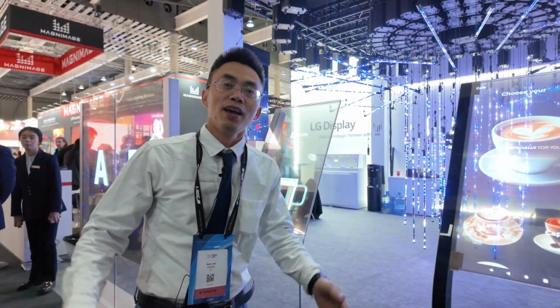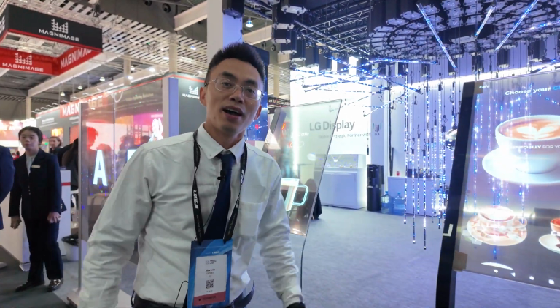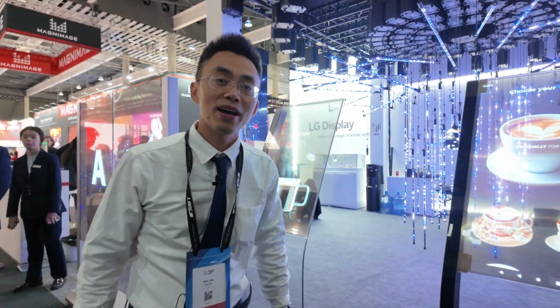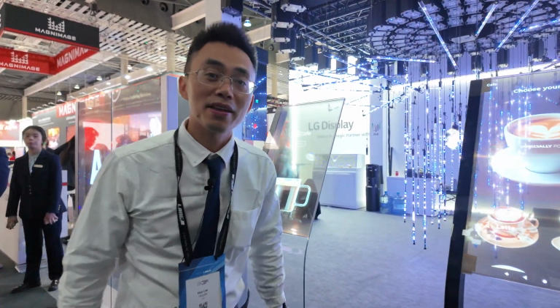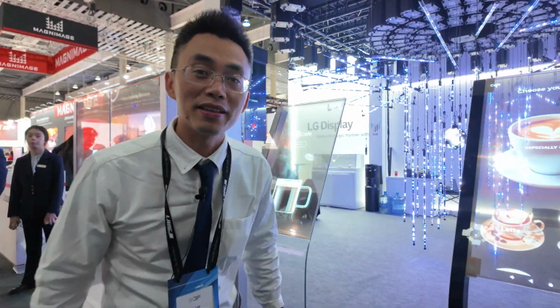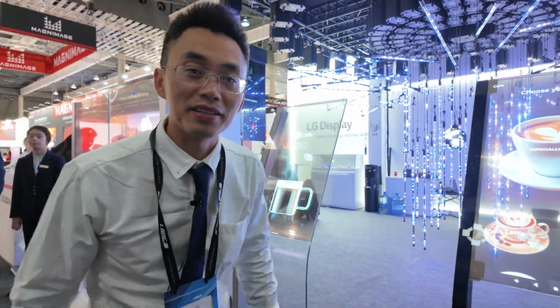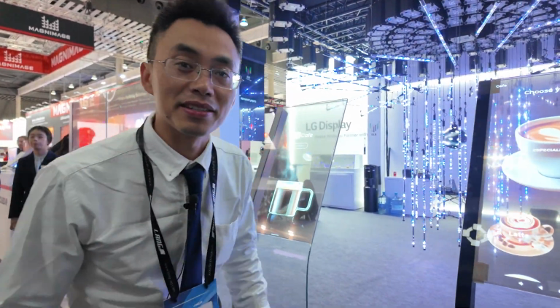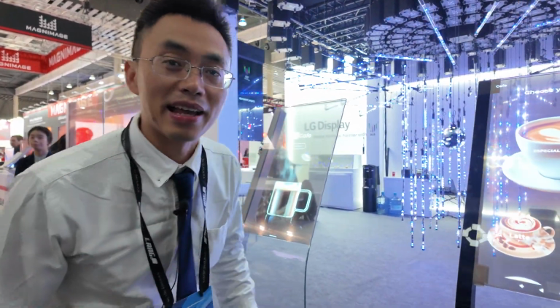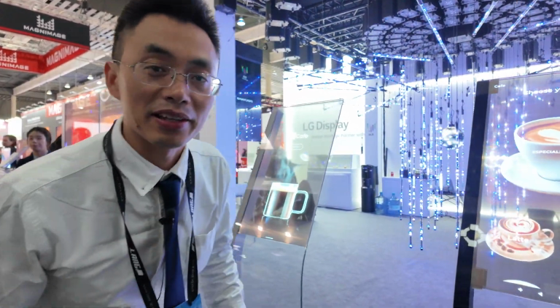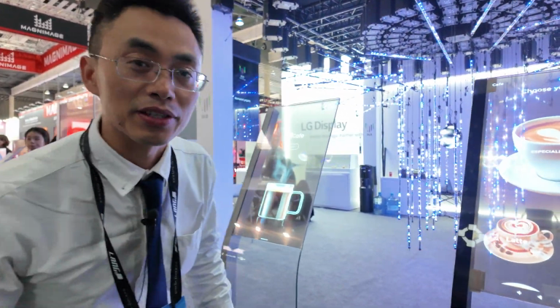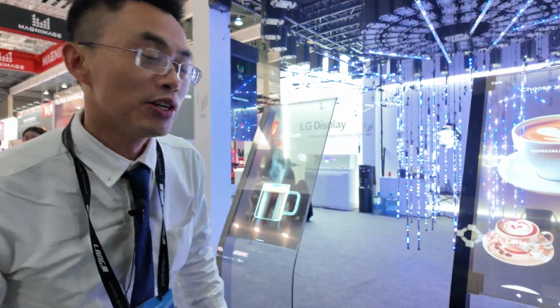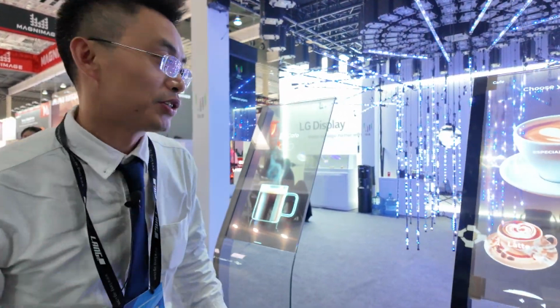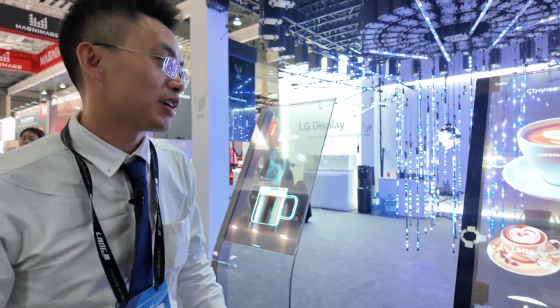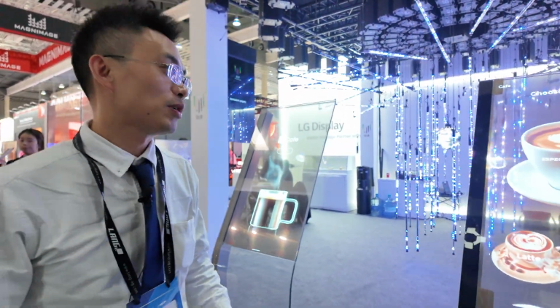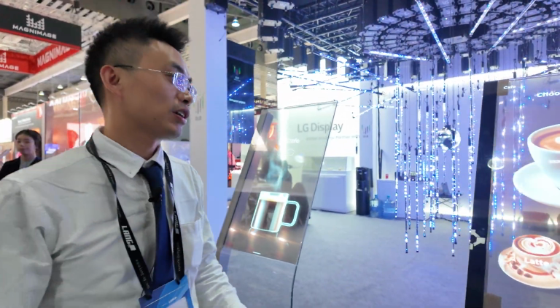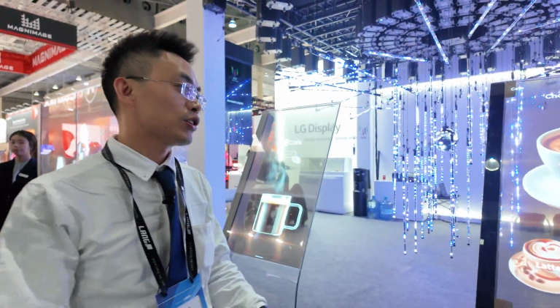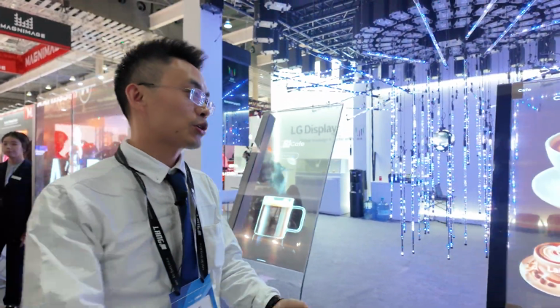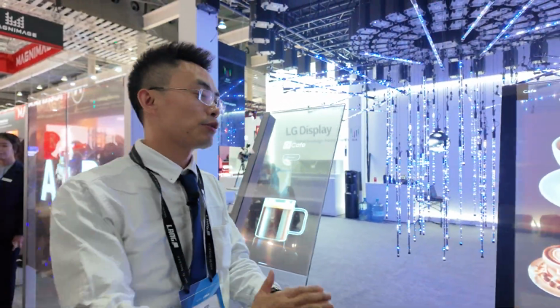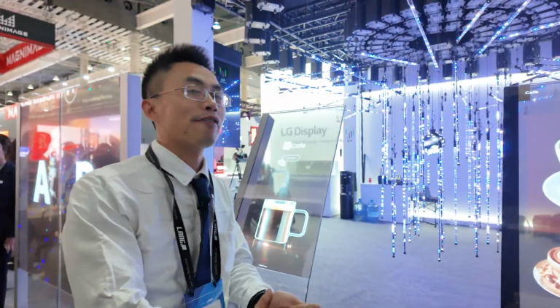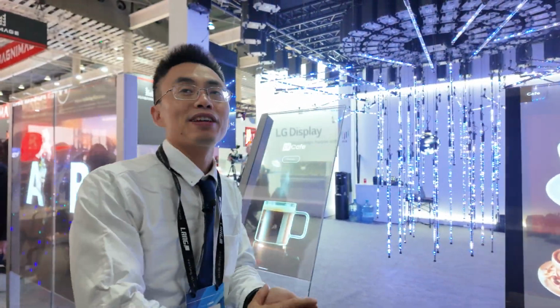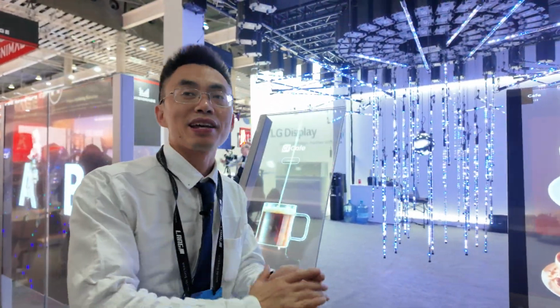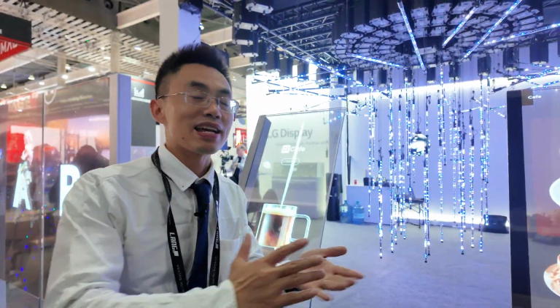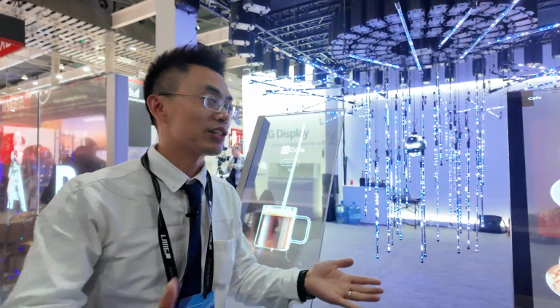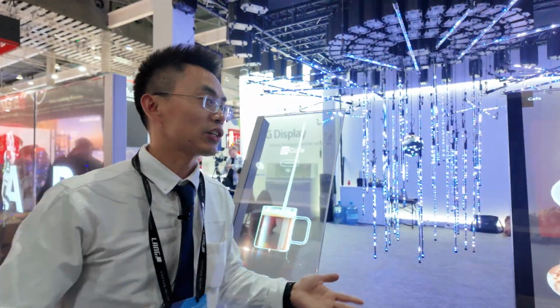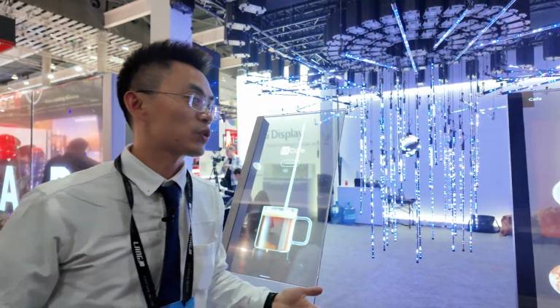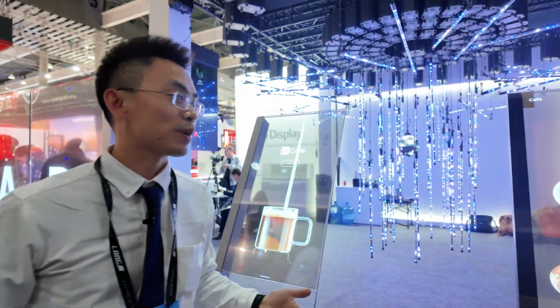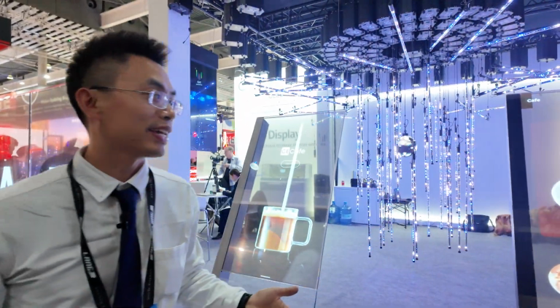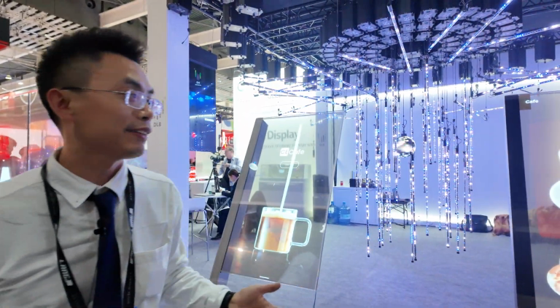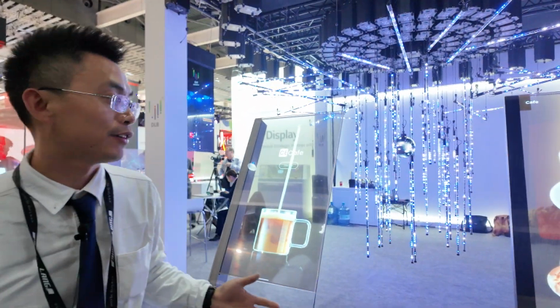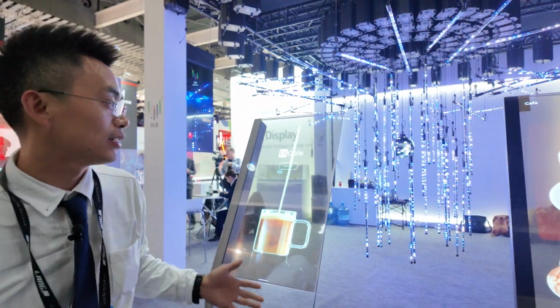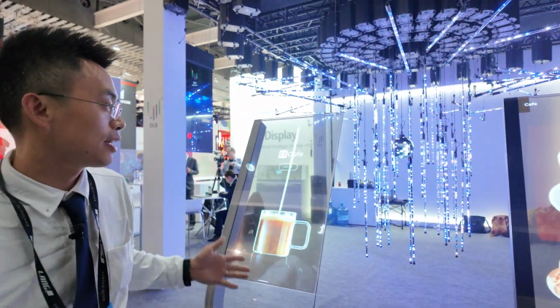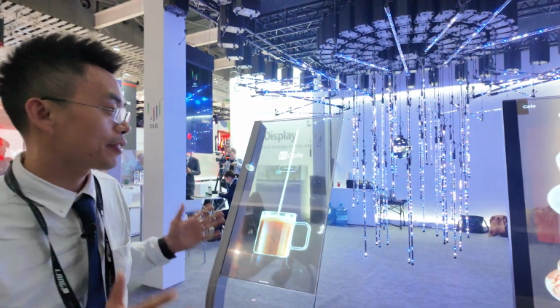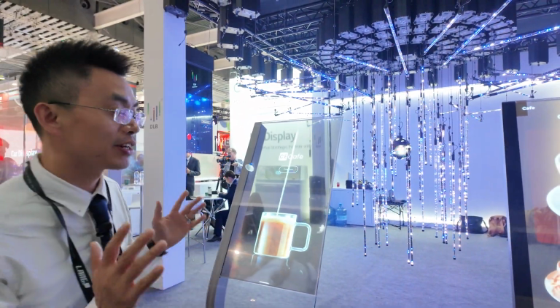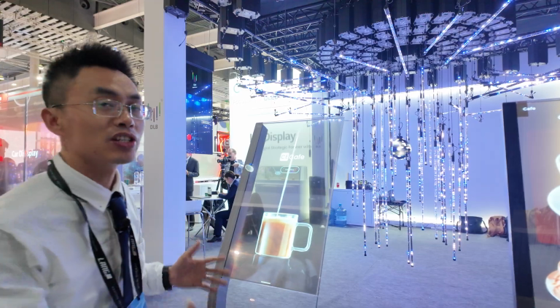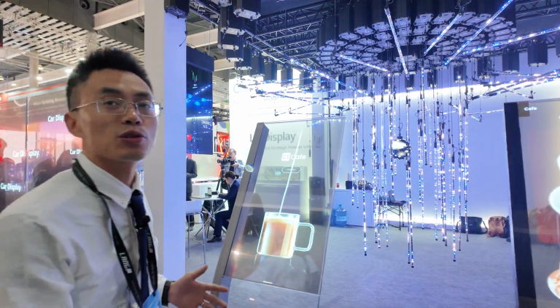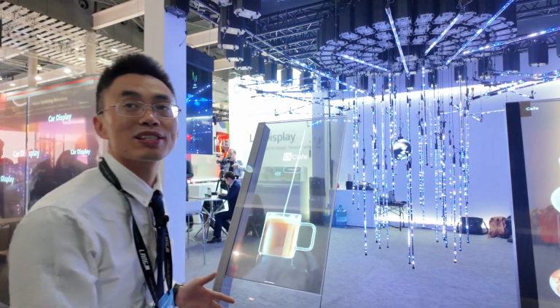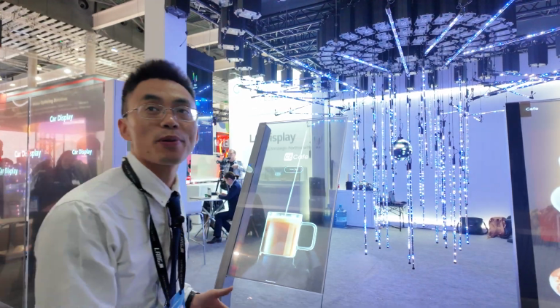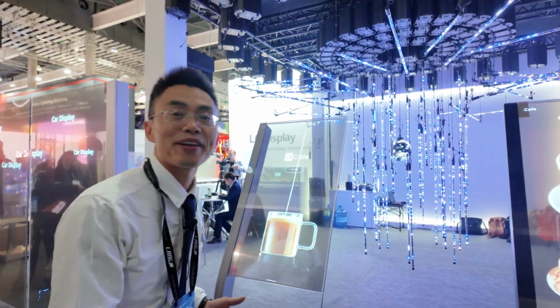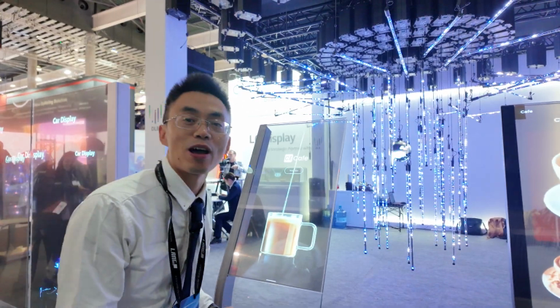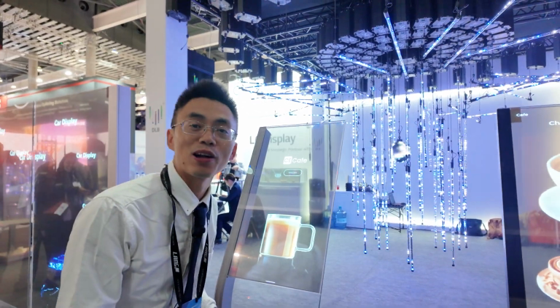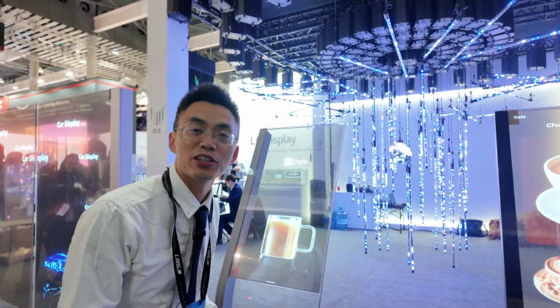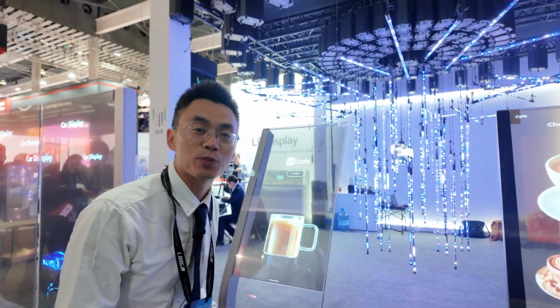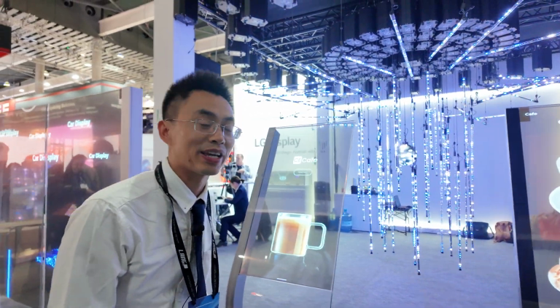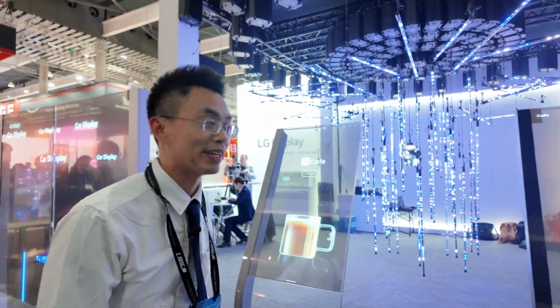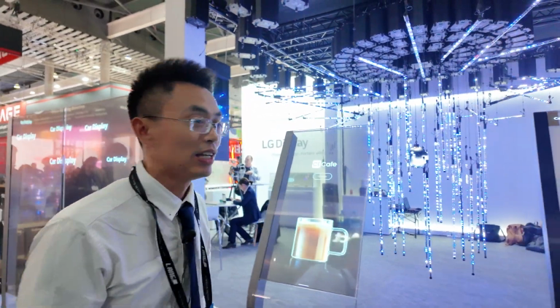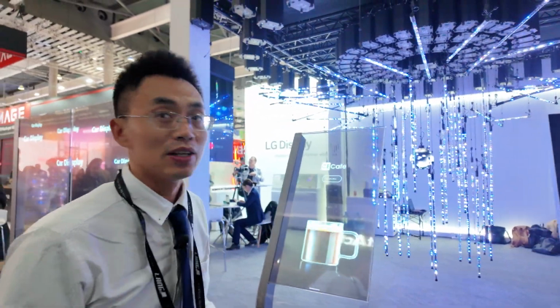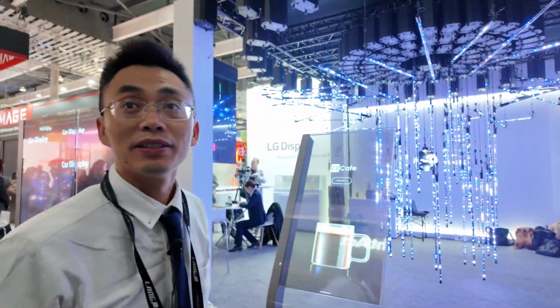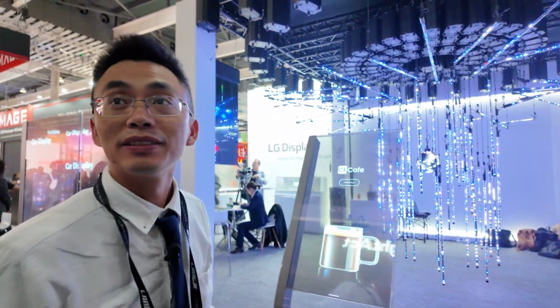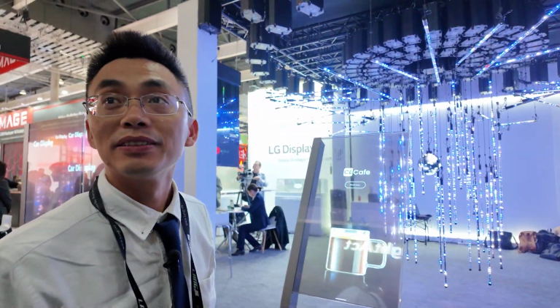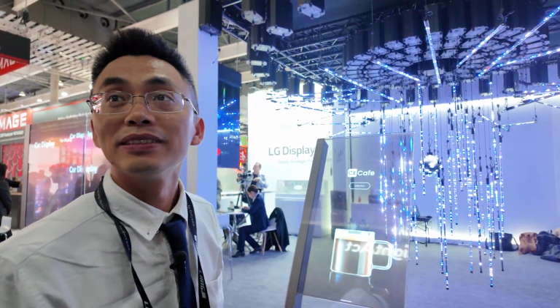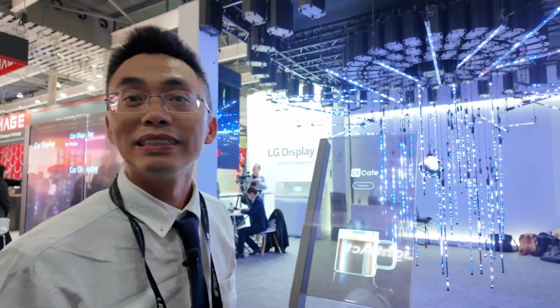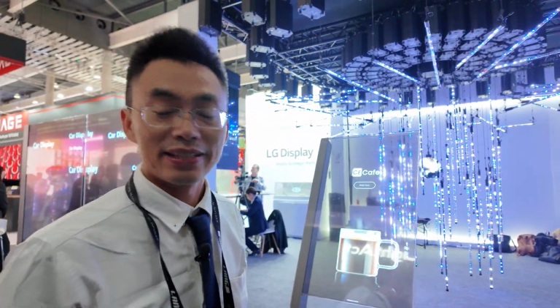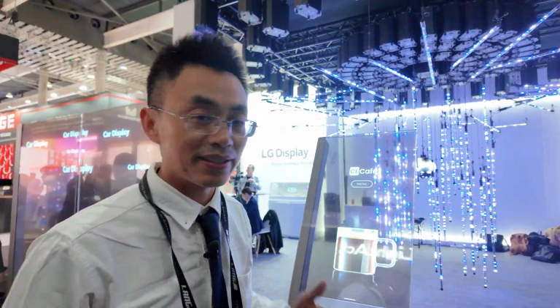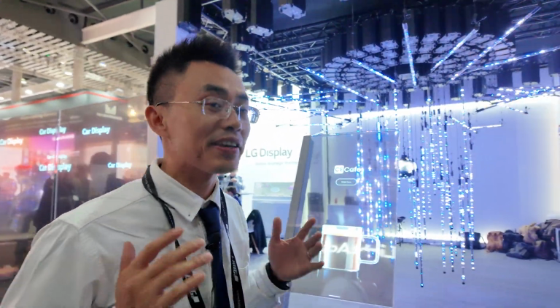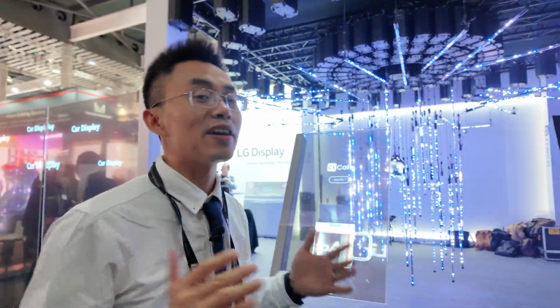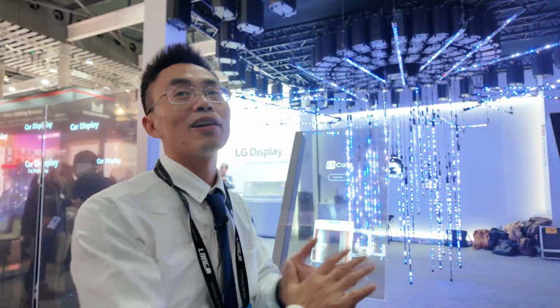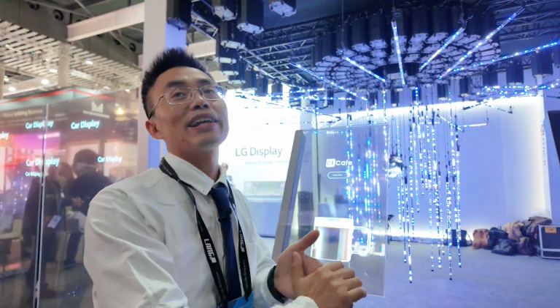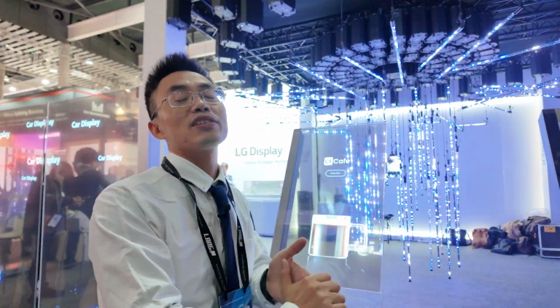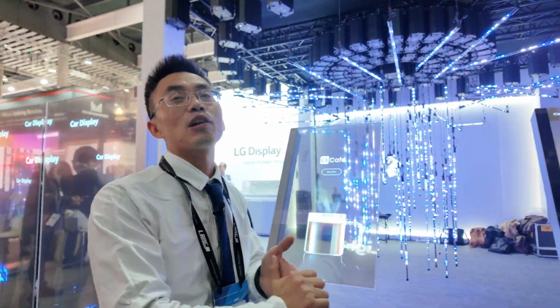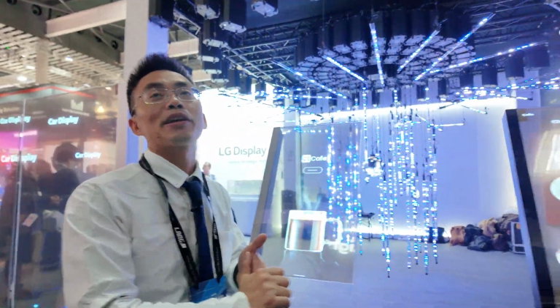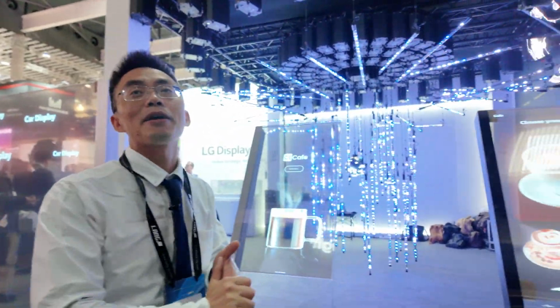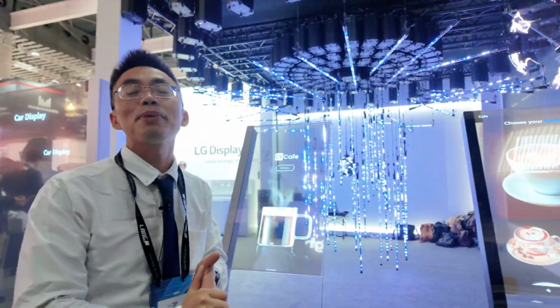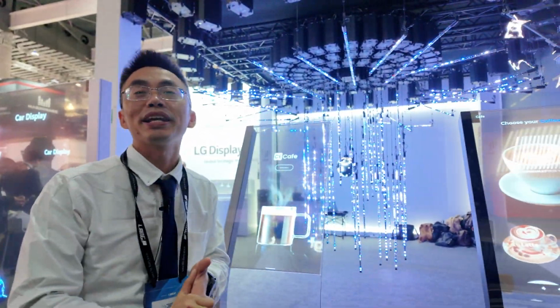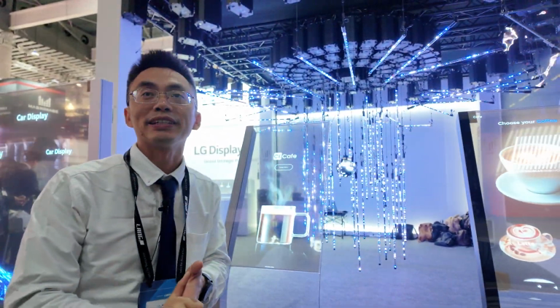Hi, this is Alex. Today we're going to show the fantastic 13-inch transparent OLED display. CE OLED is our company.